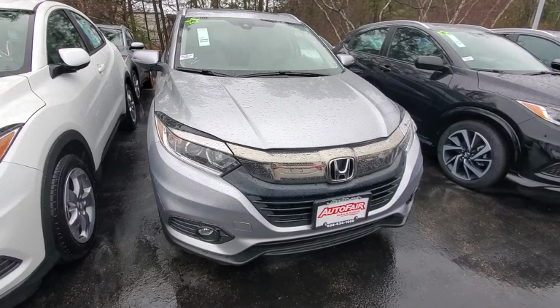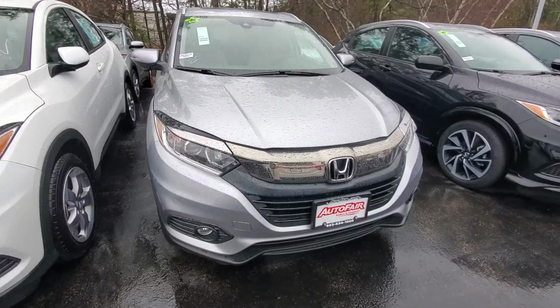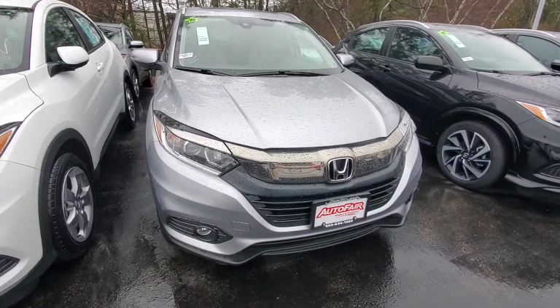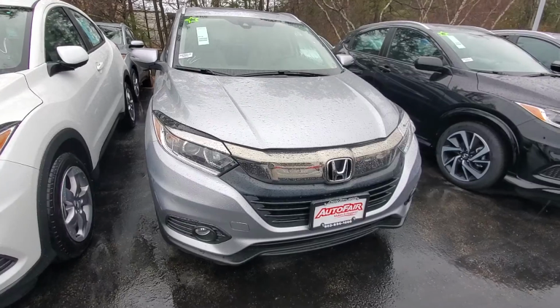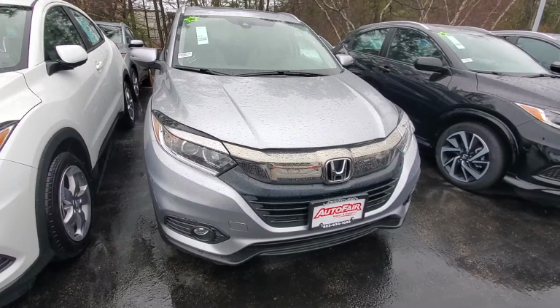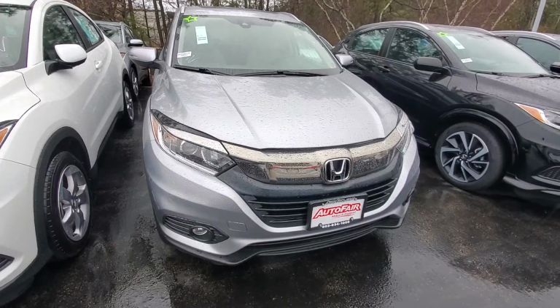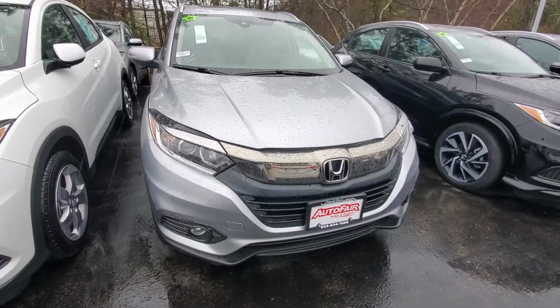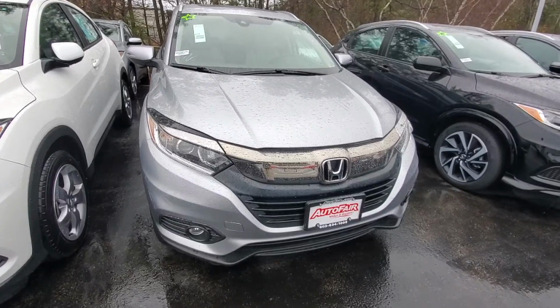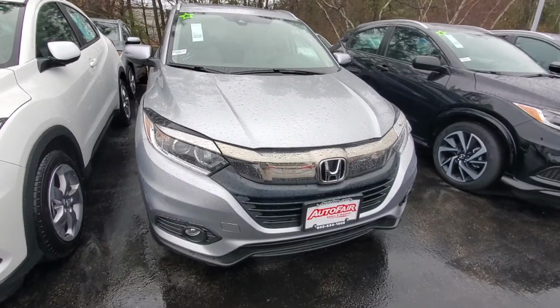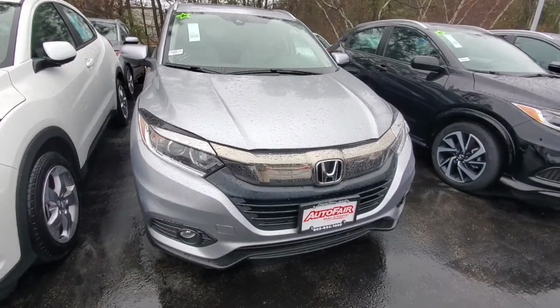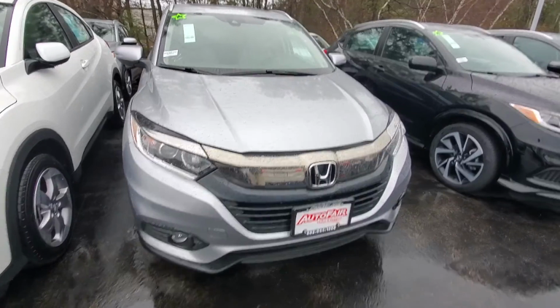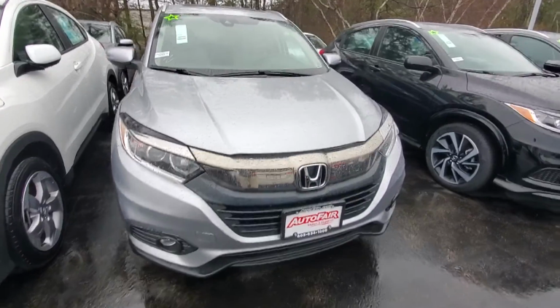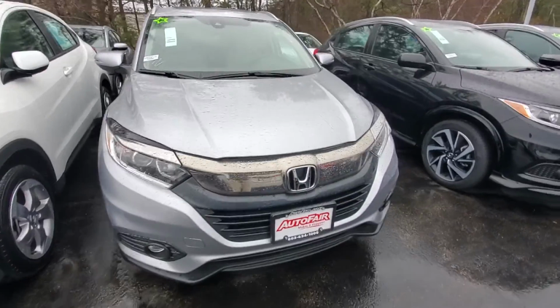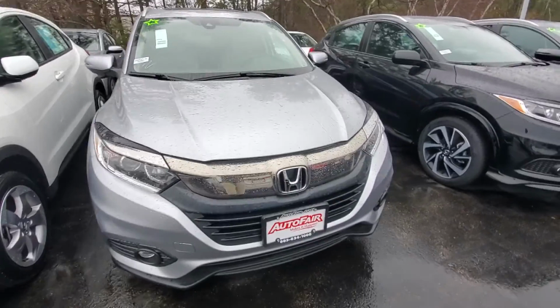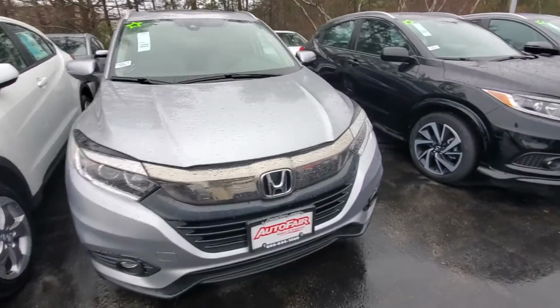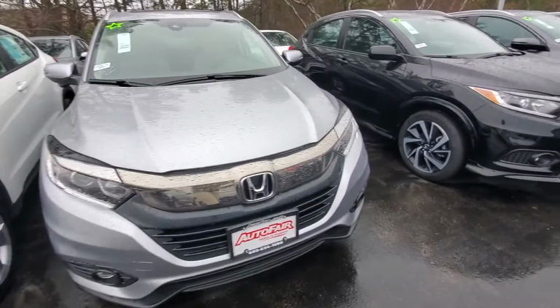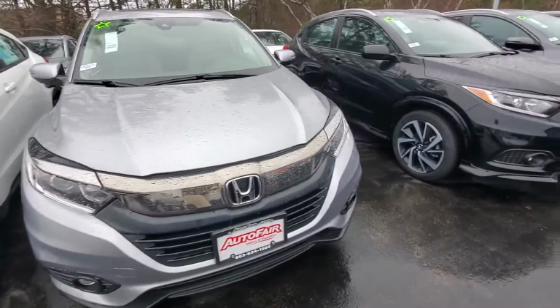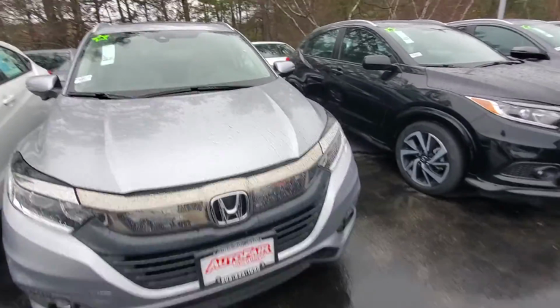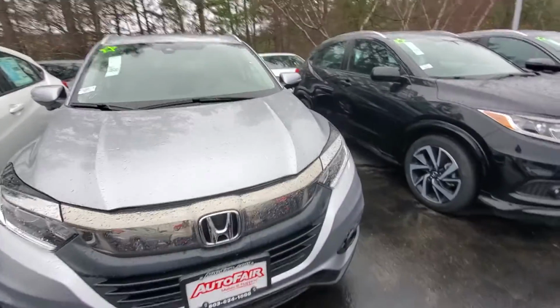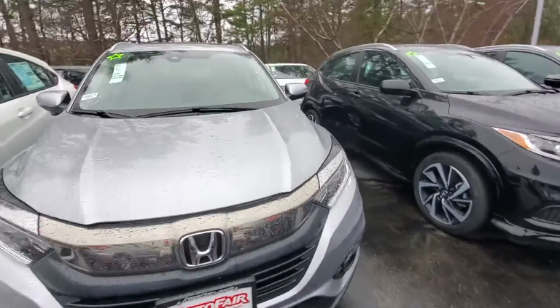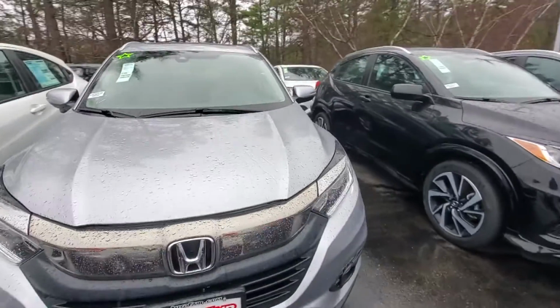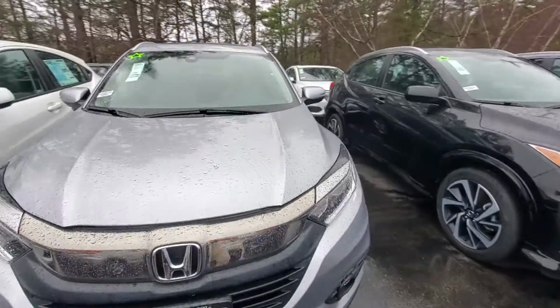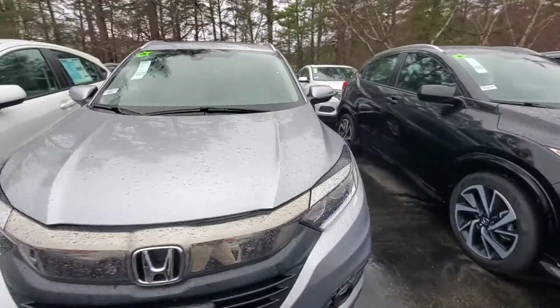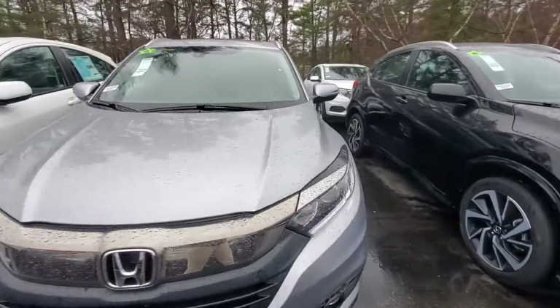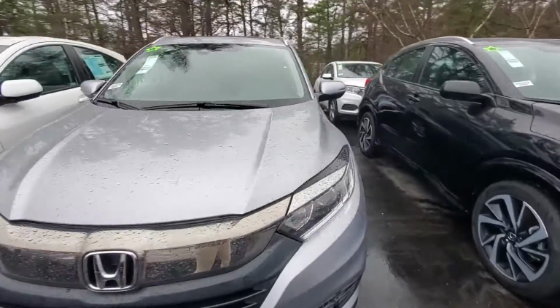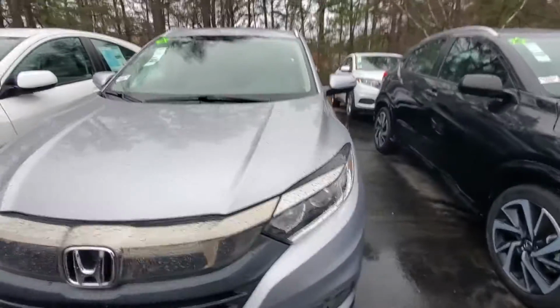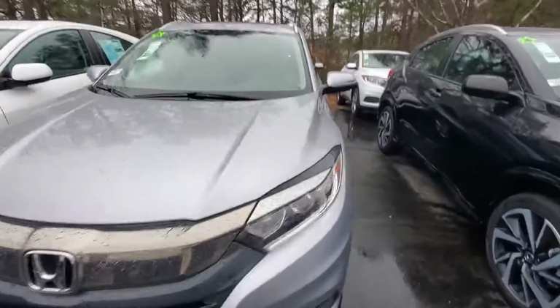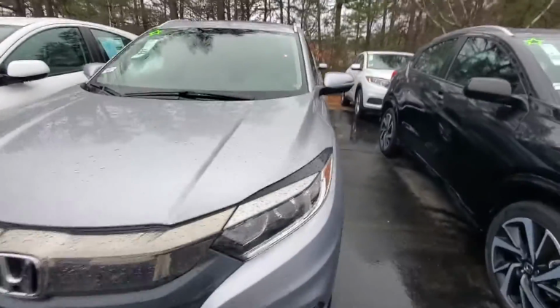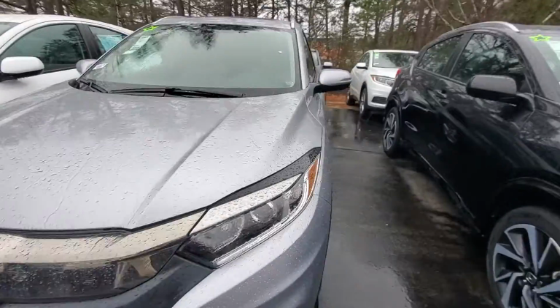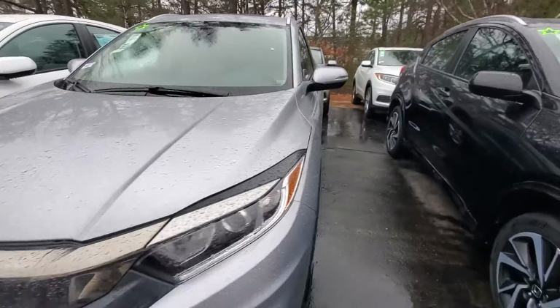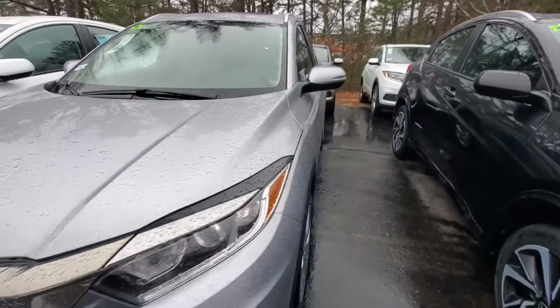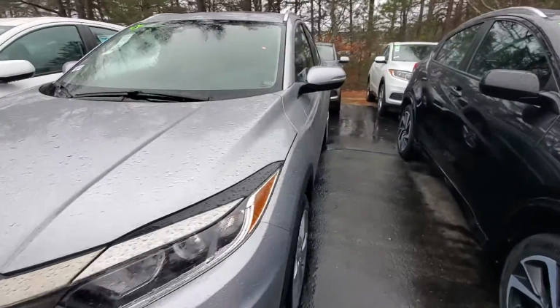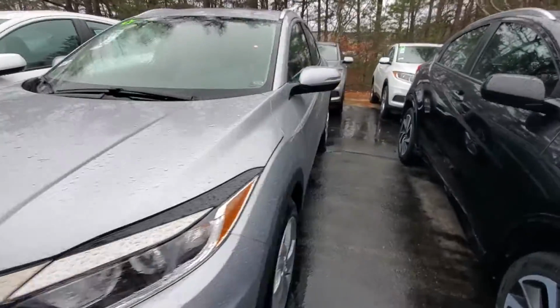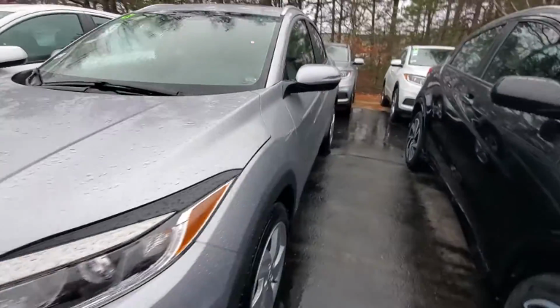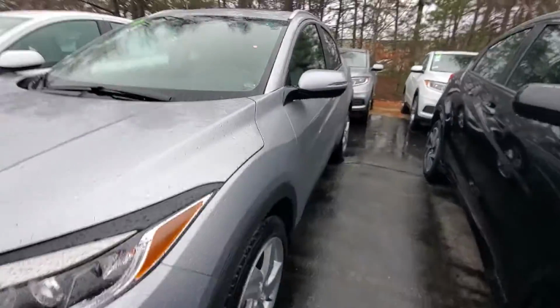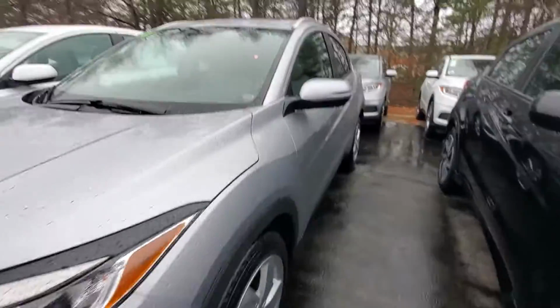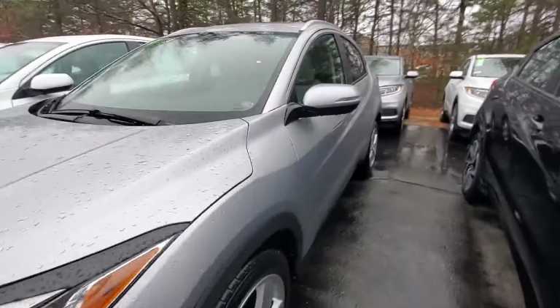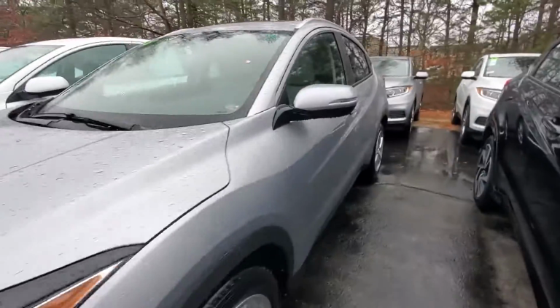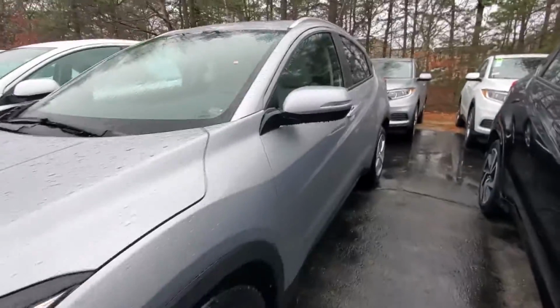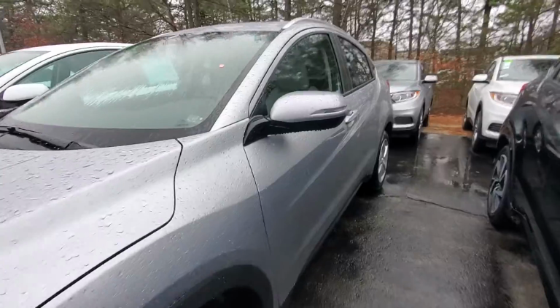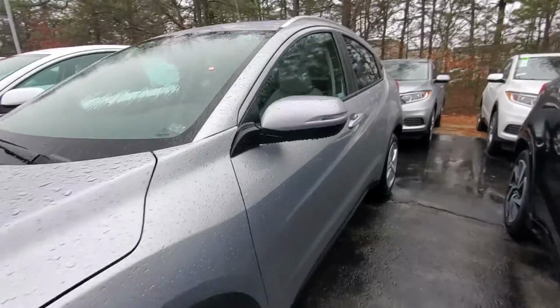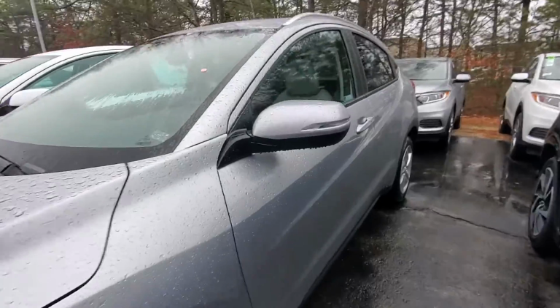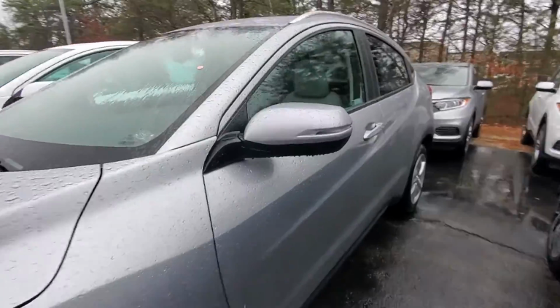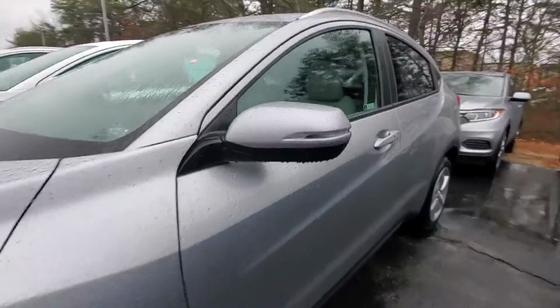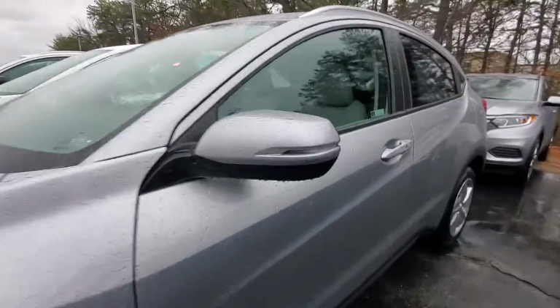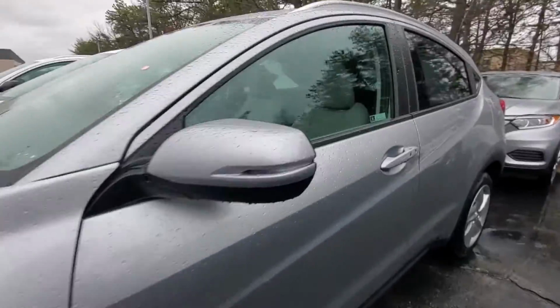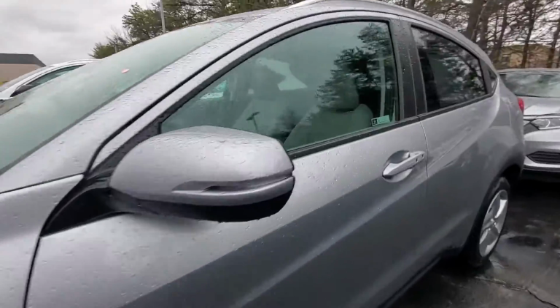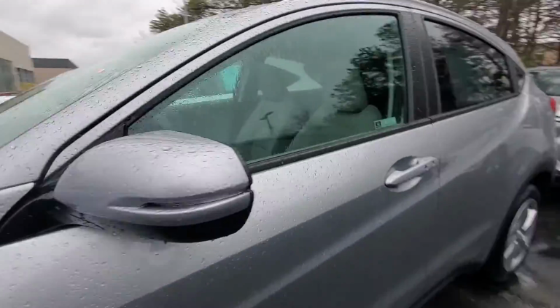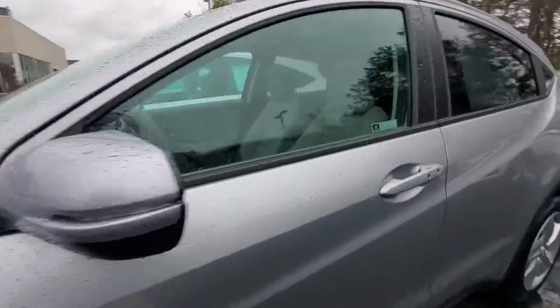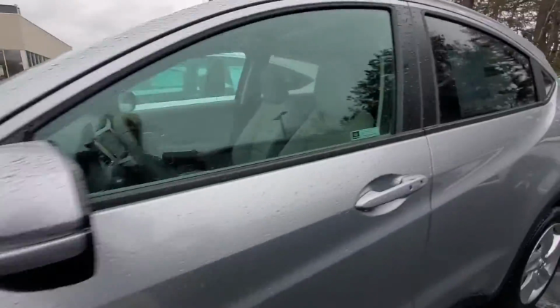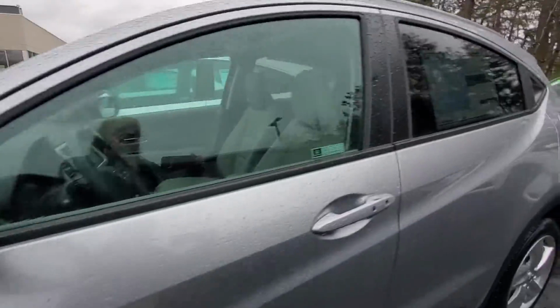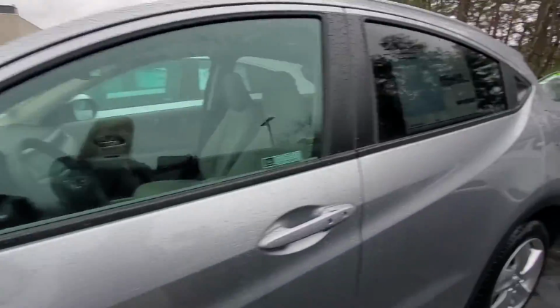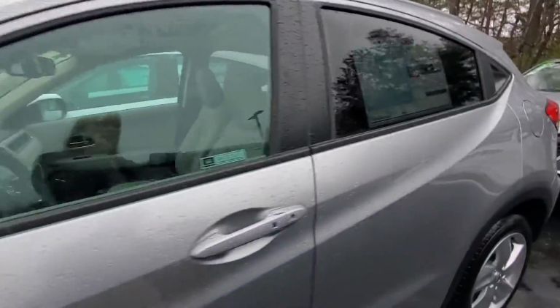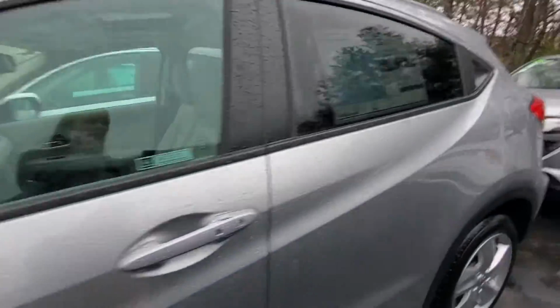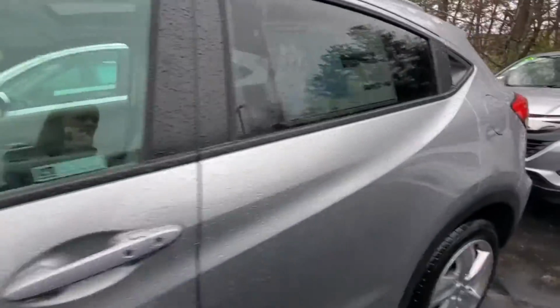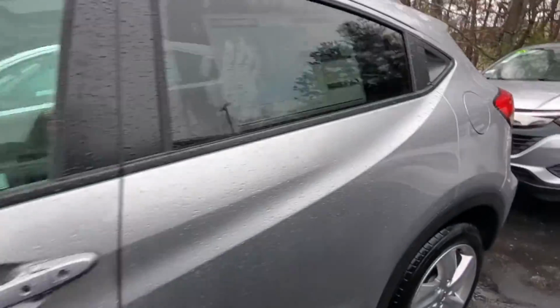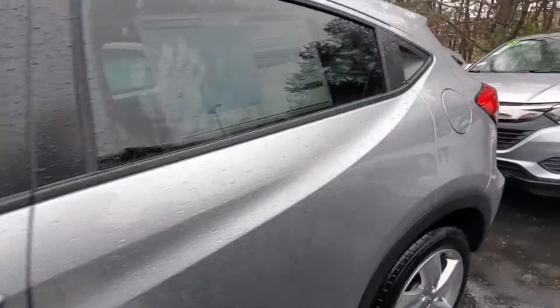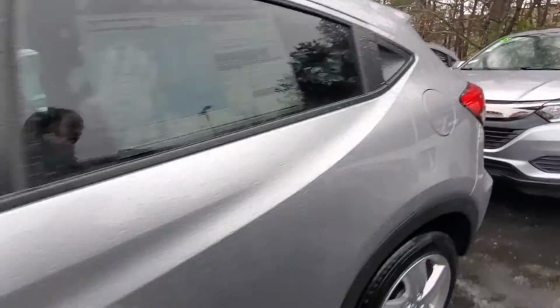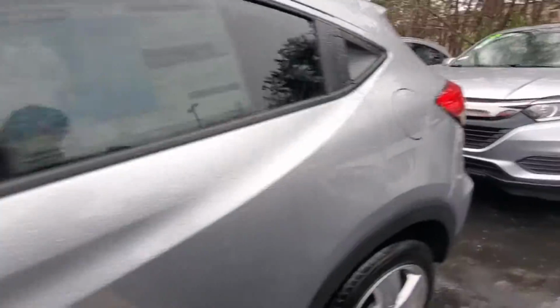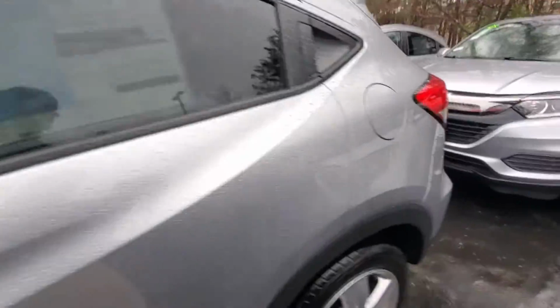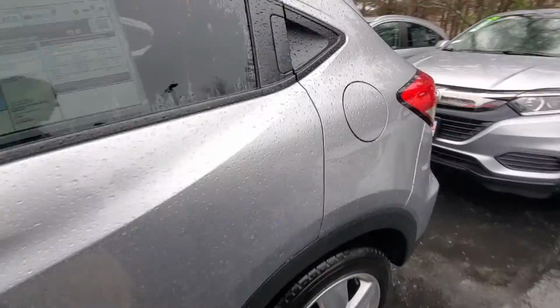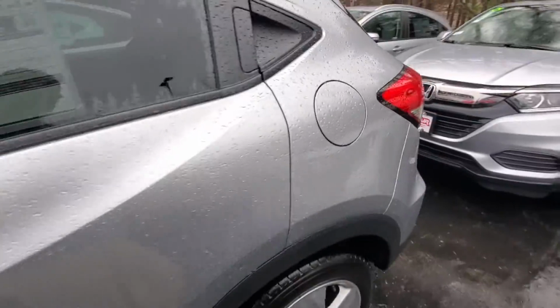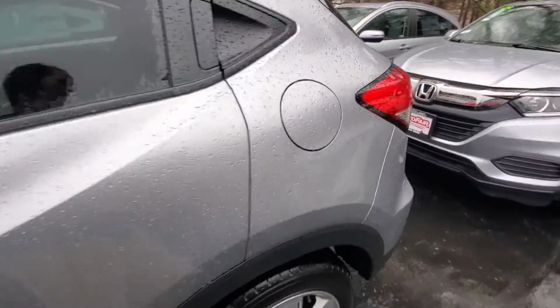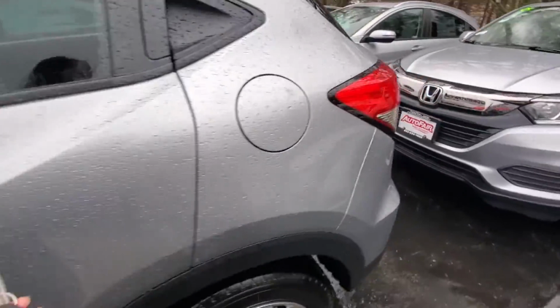Hi Bob, this is Alex over at AutoFair Honda. I just wanted to send you a quick walk-around video of the 2020 Honda HR-V that you inquired about online.